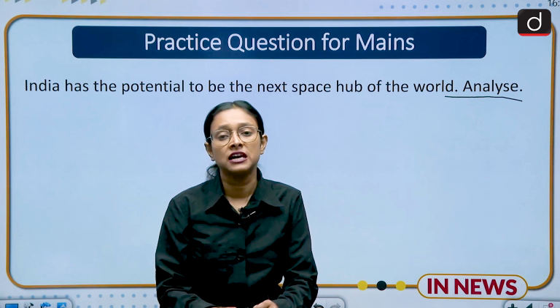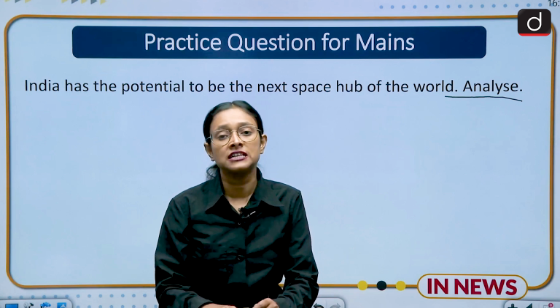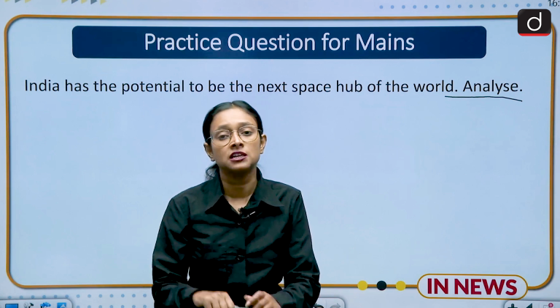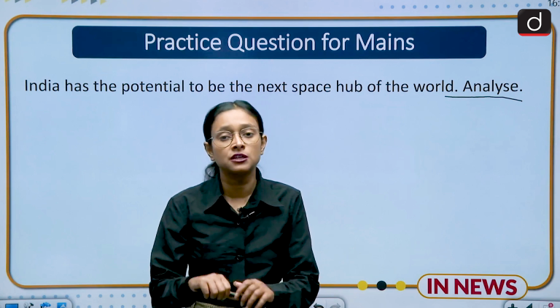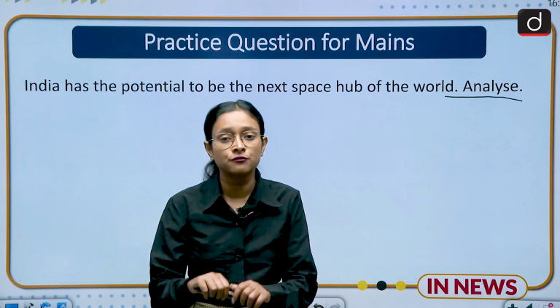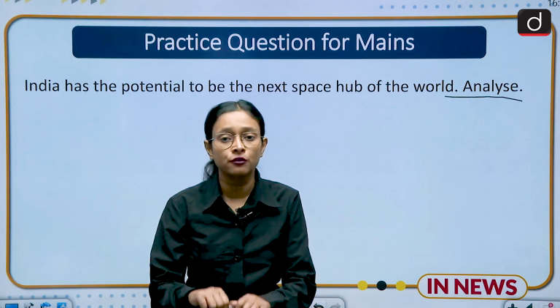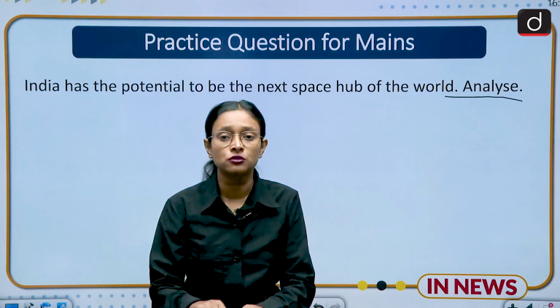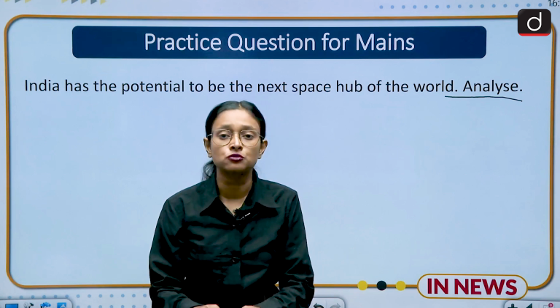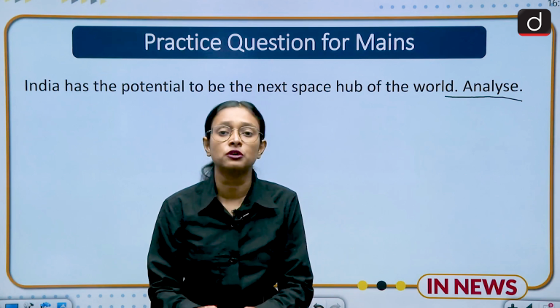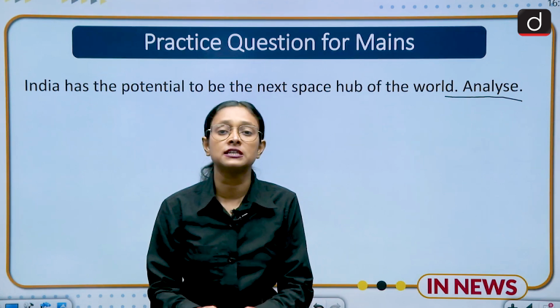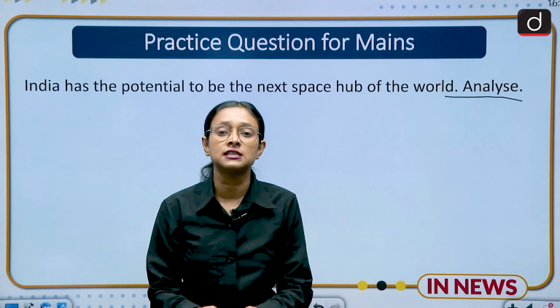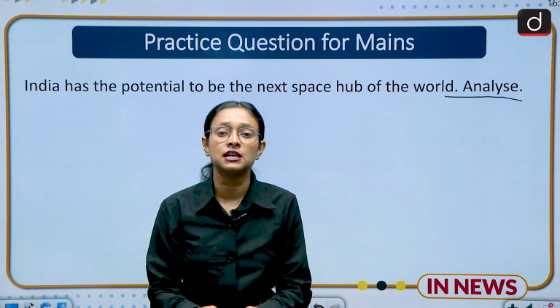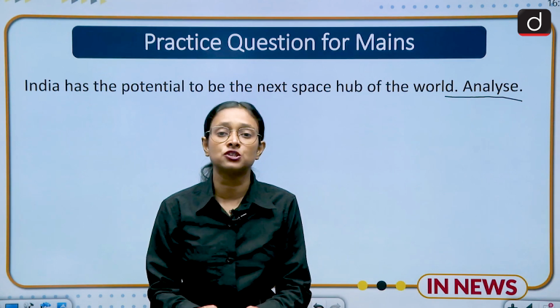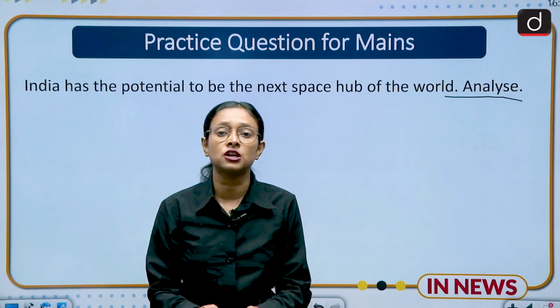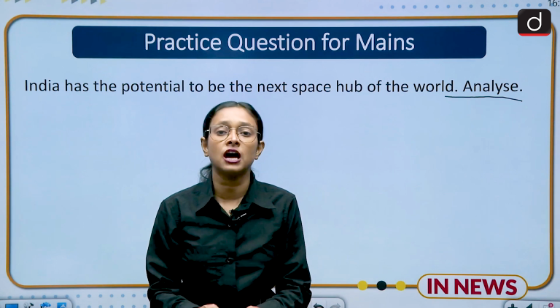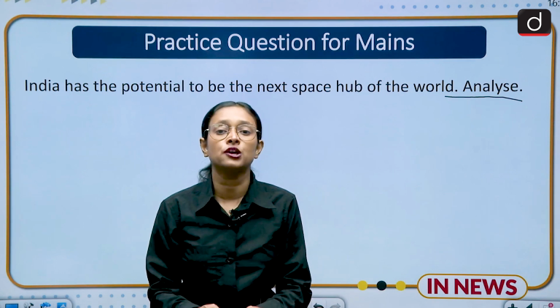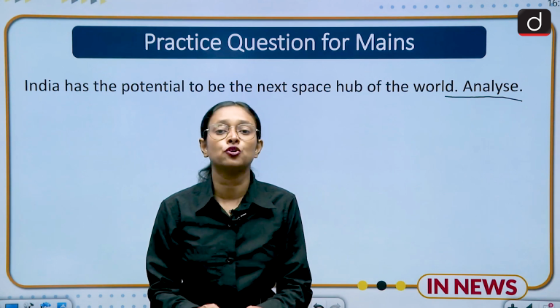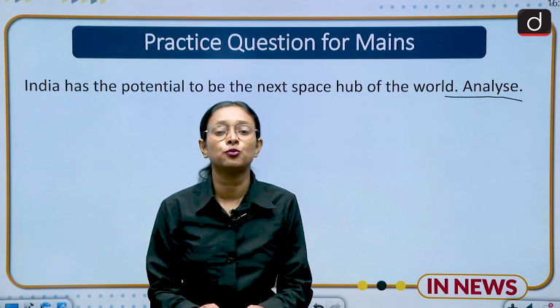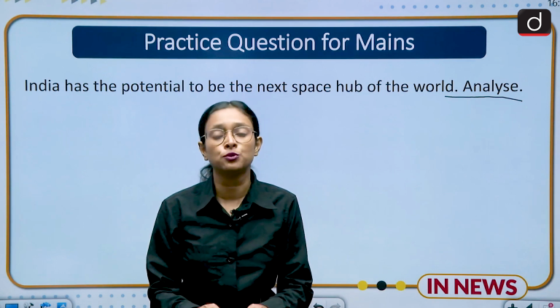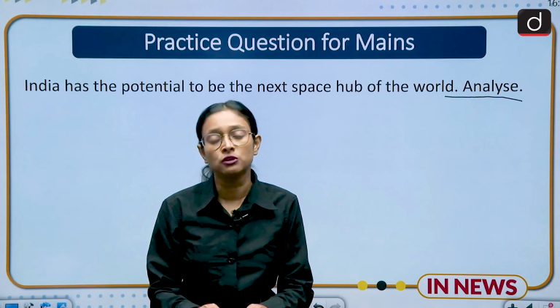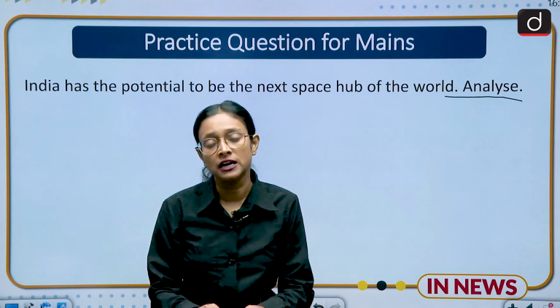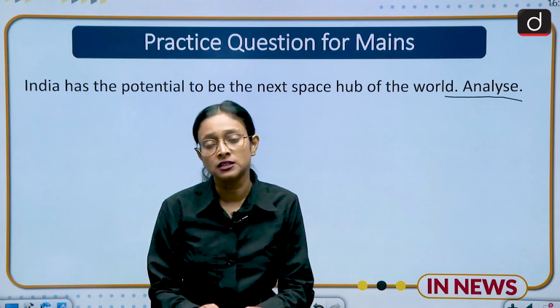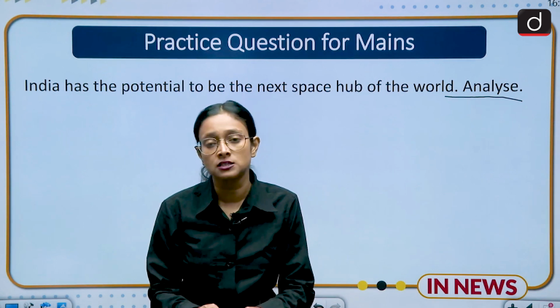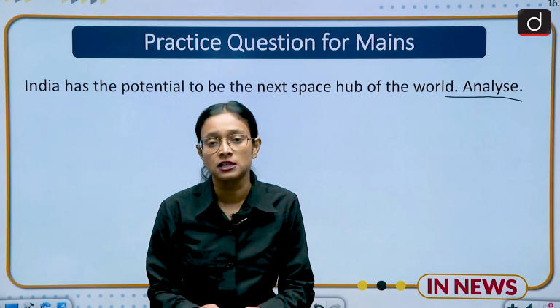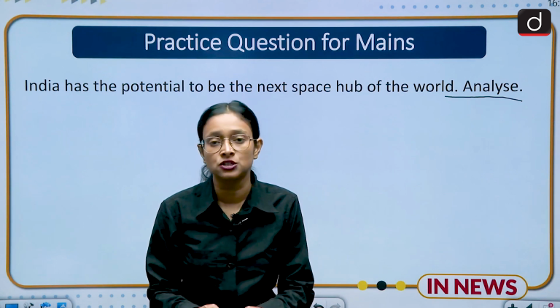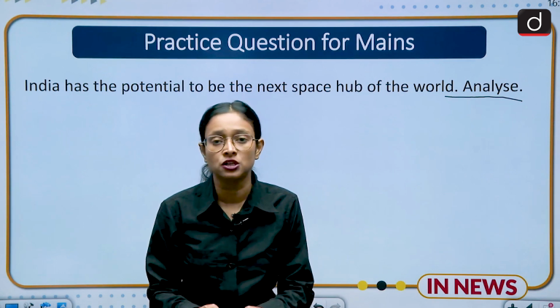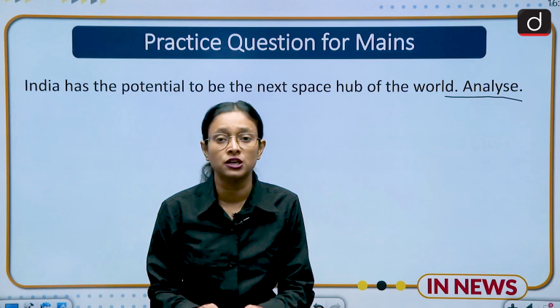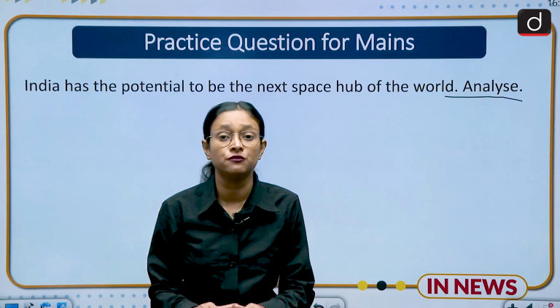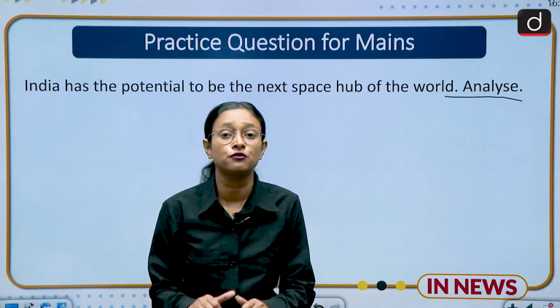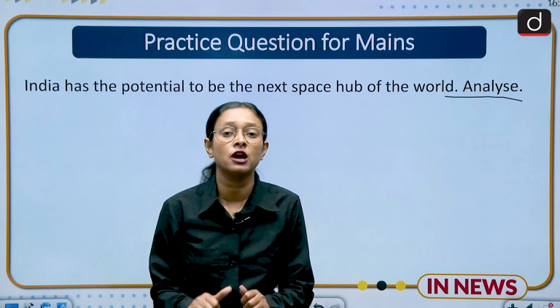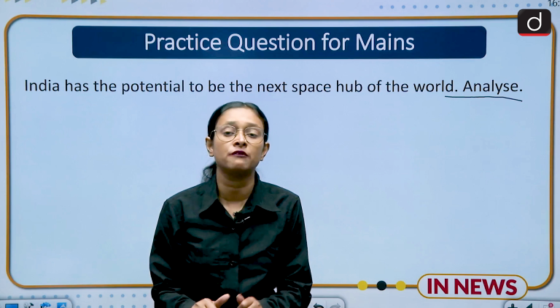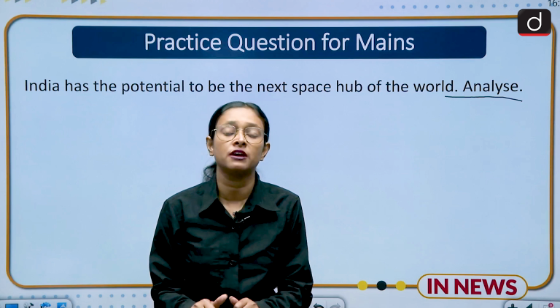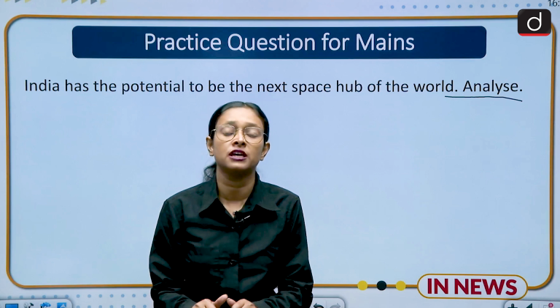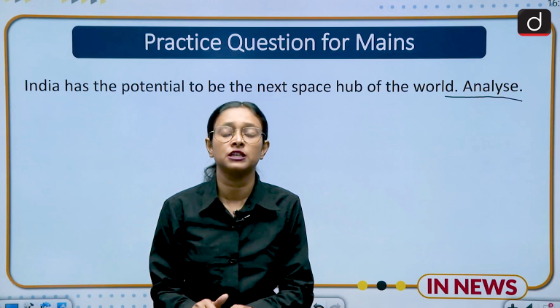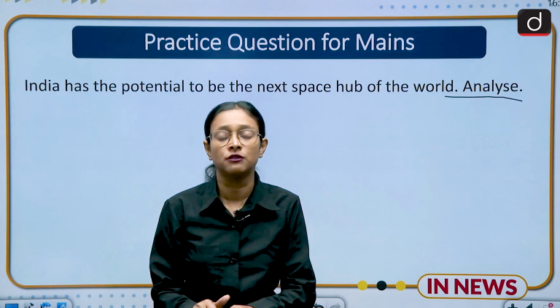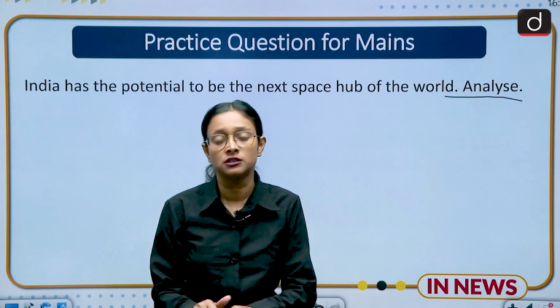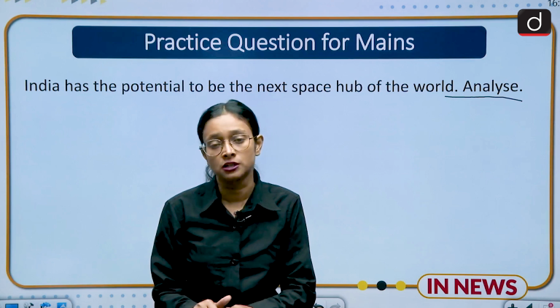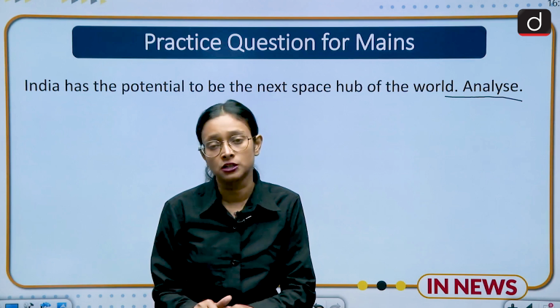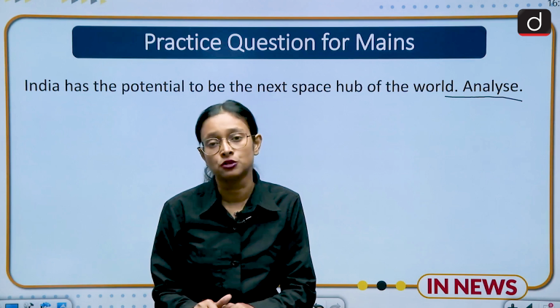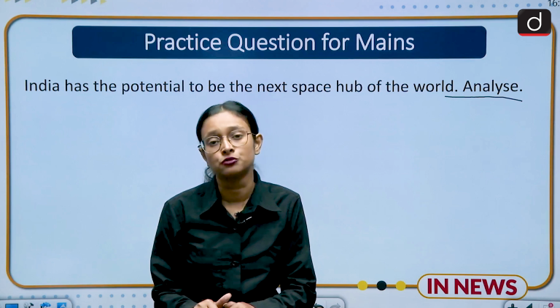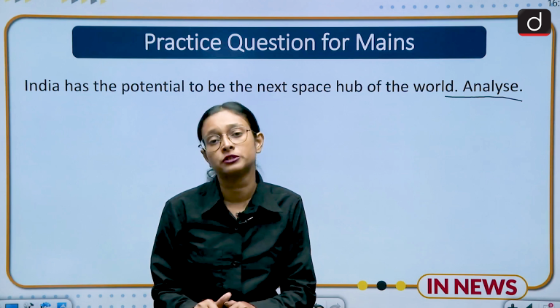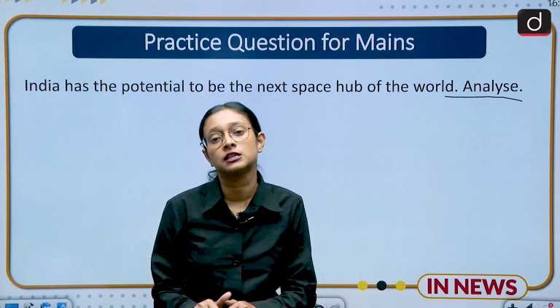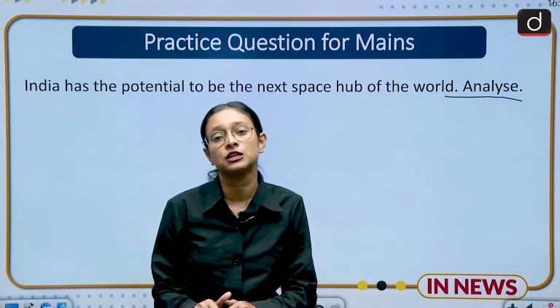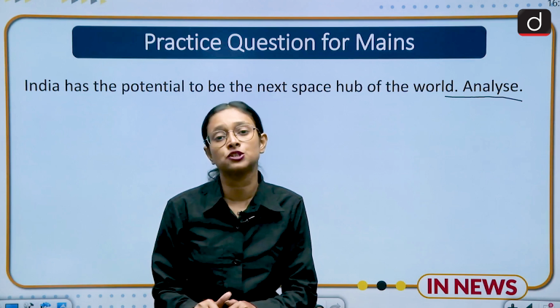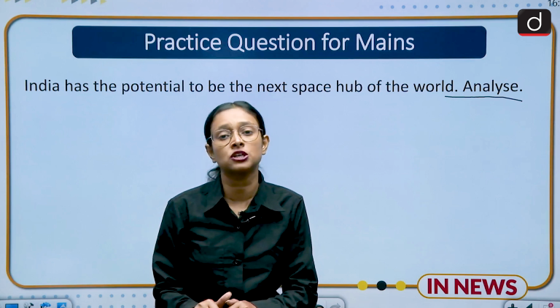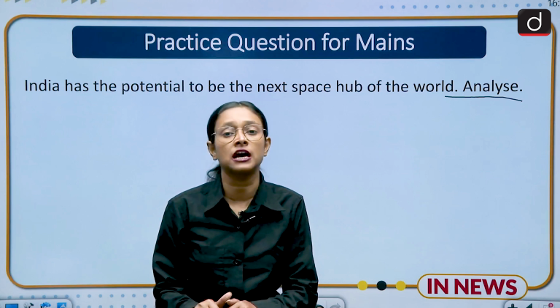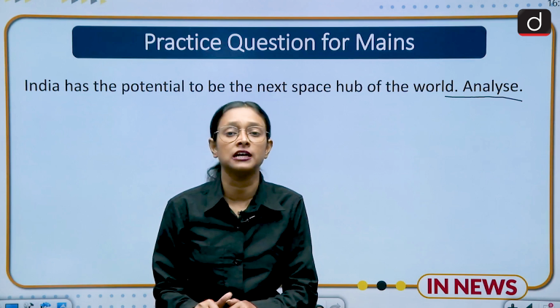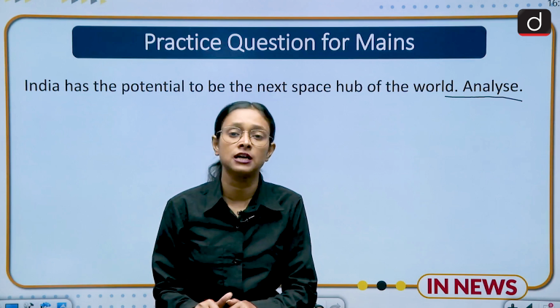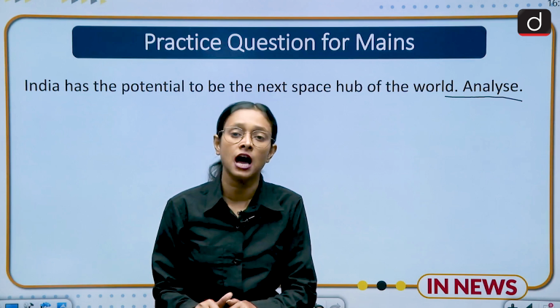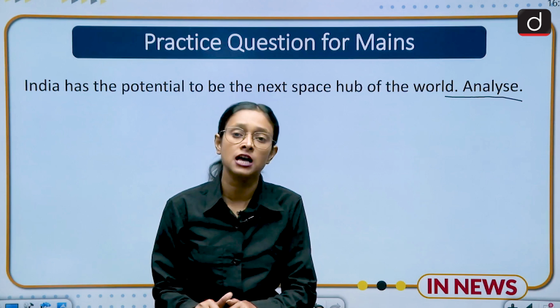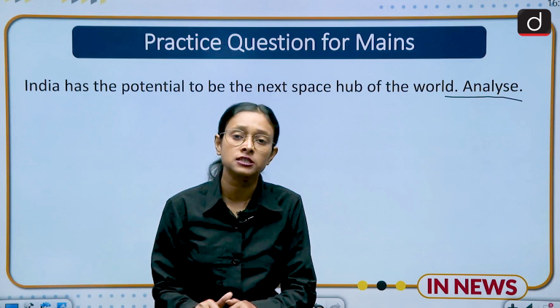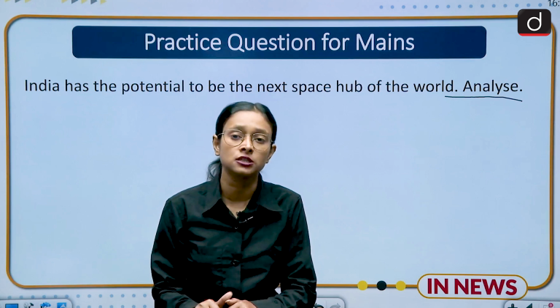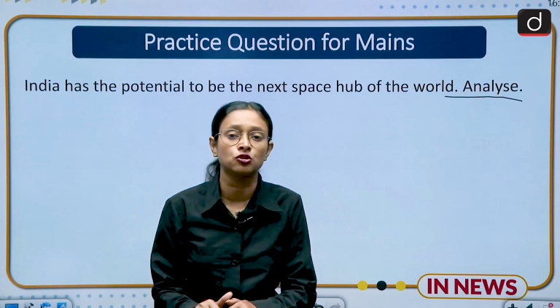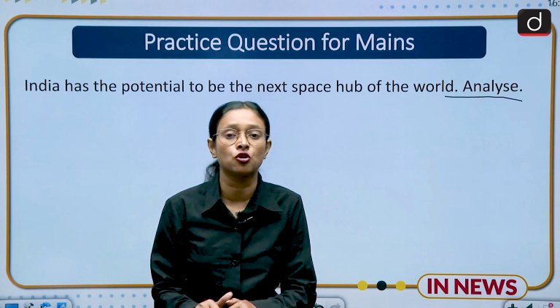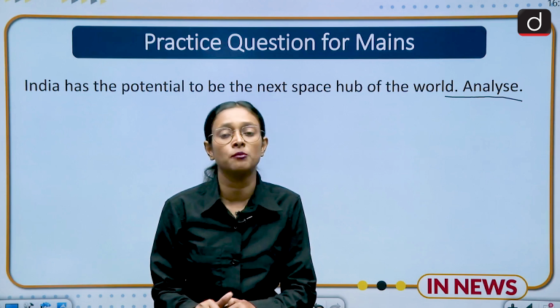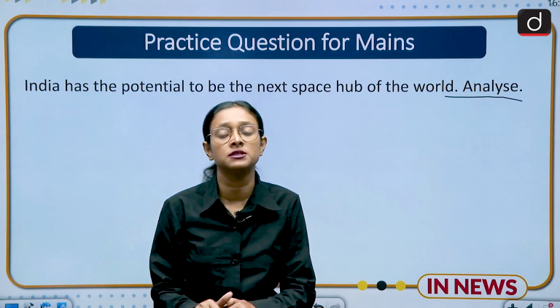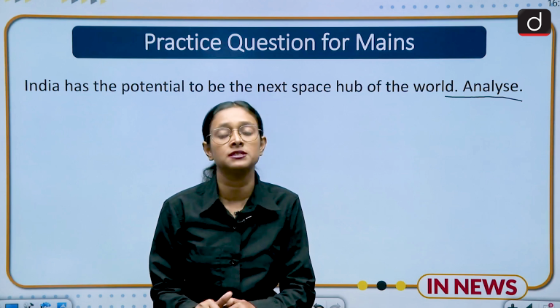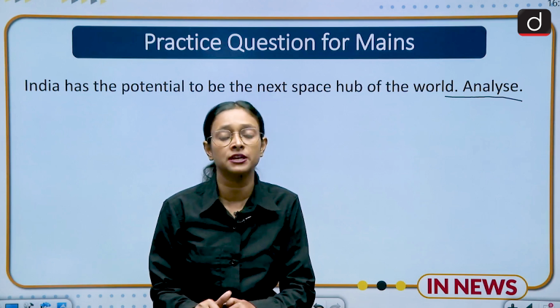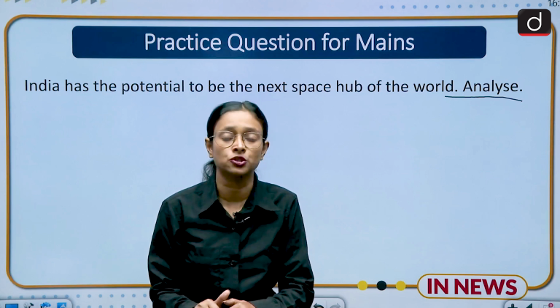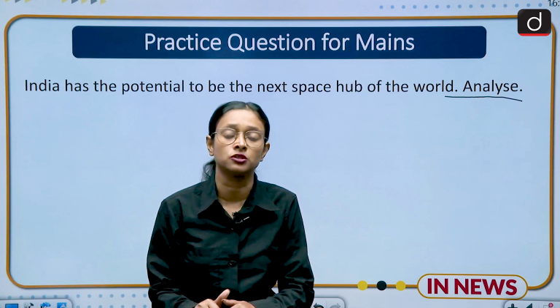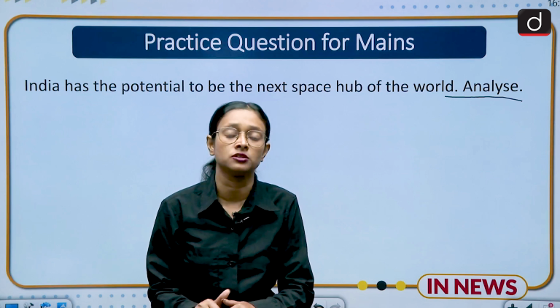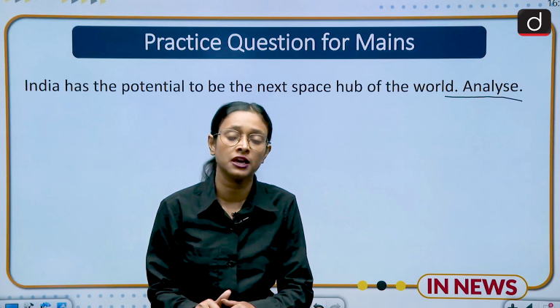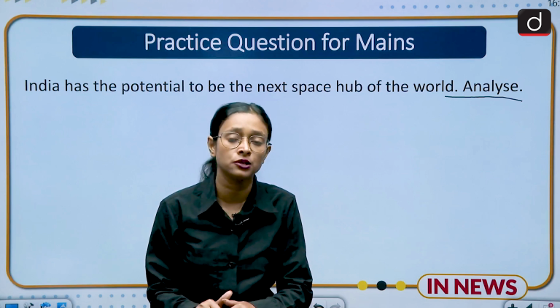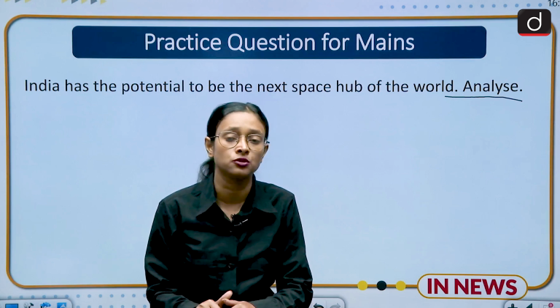That's it for today's lecture. I hope you liked this lecture. If you have any questions related to this lecture, kindly ask in the comment section. Thank you.